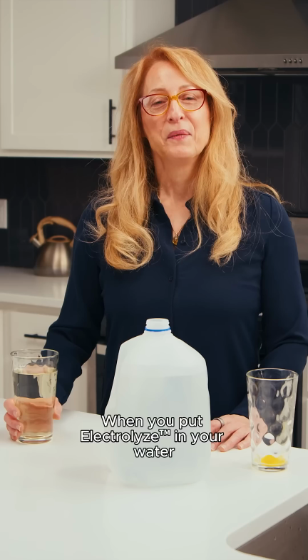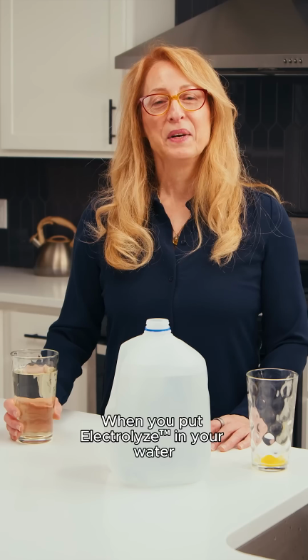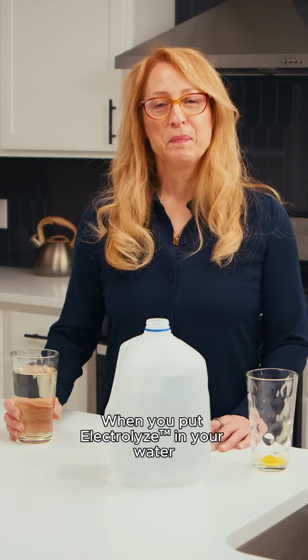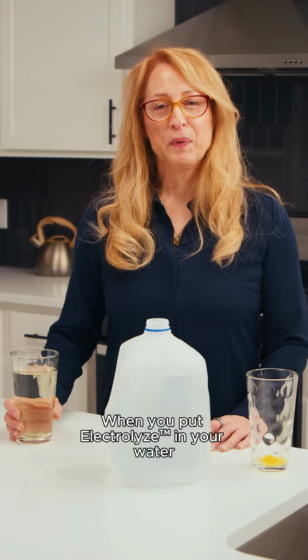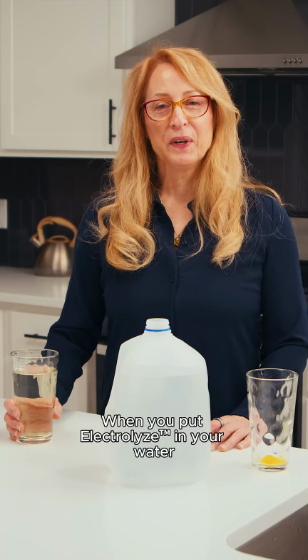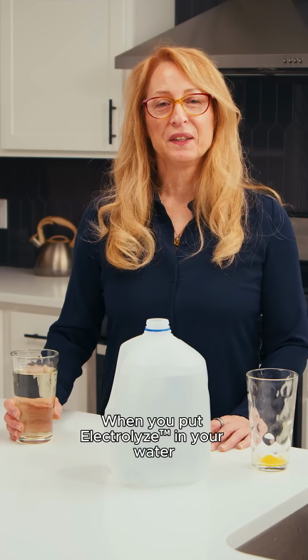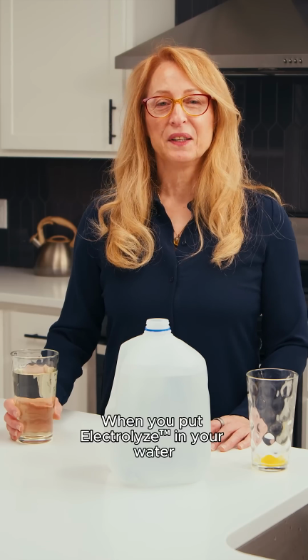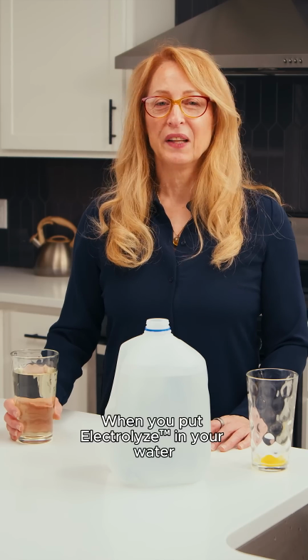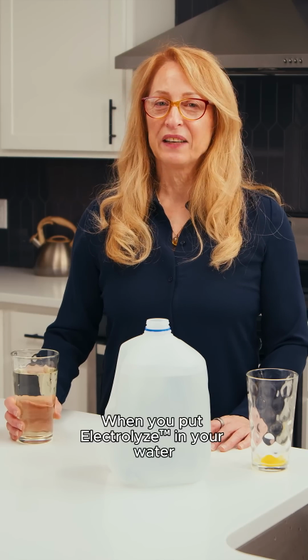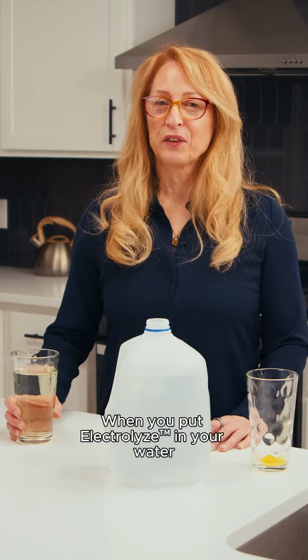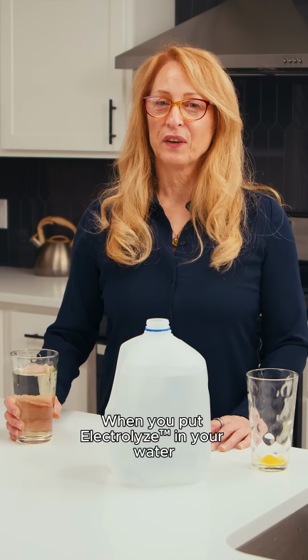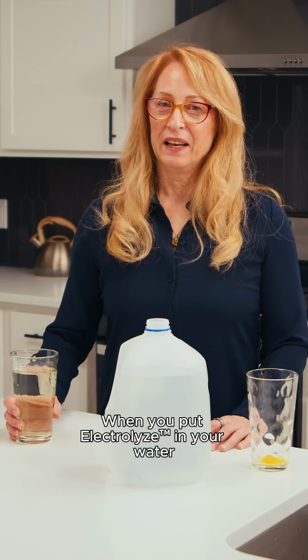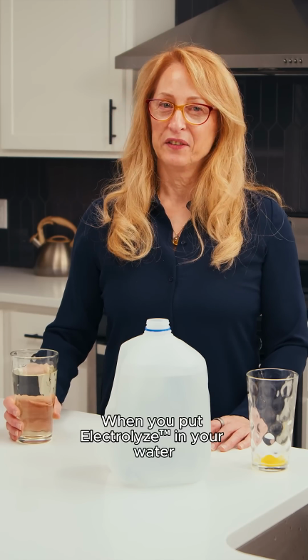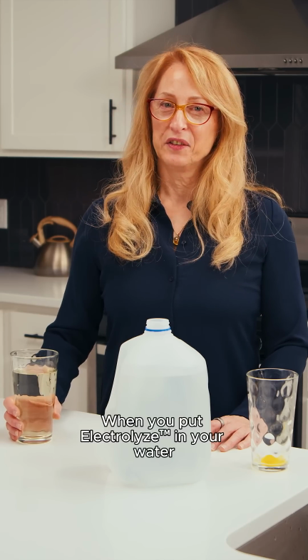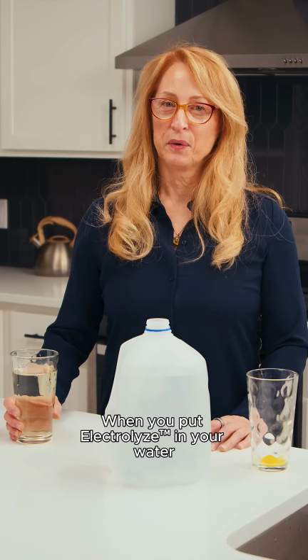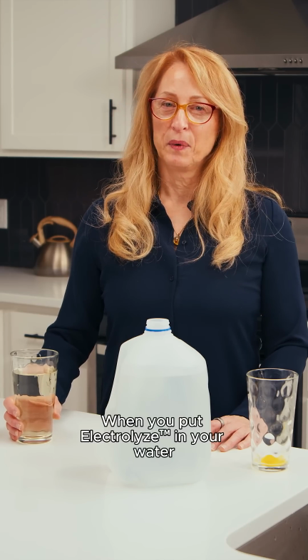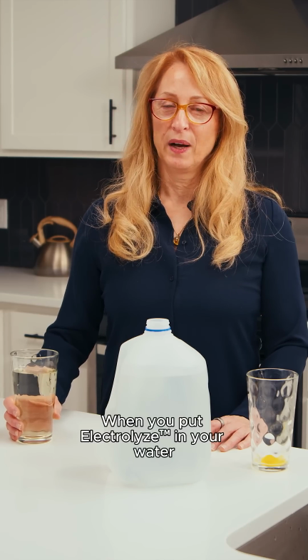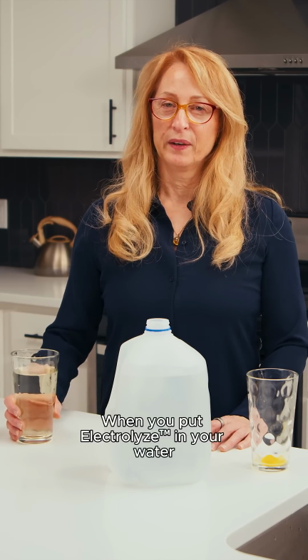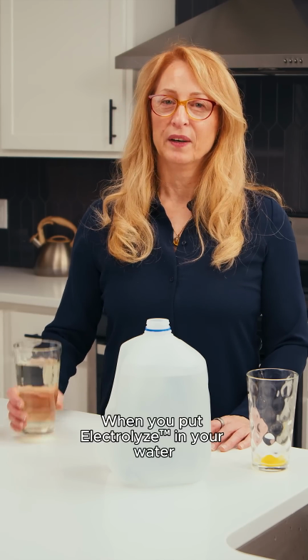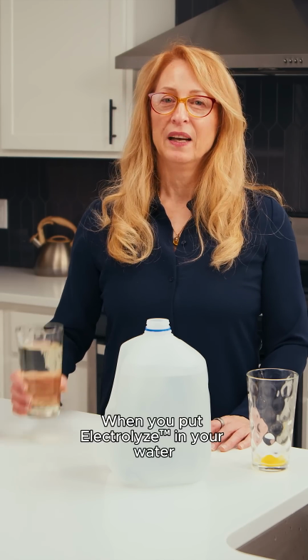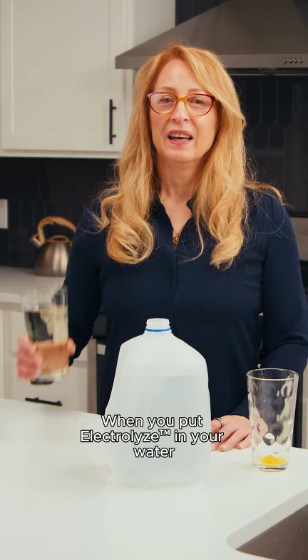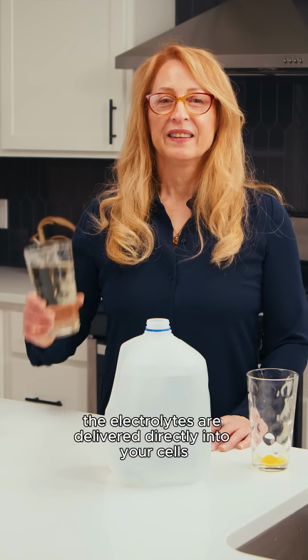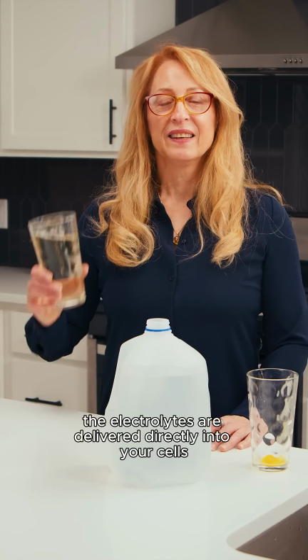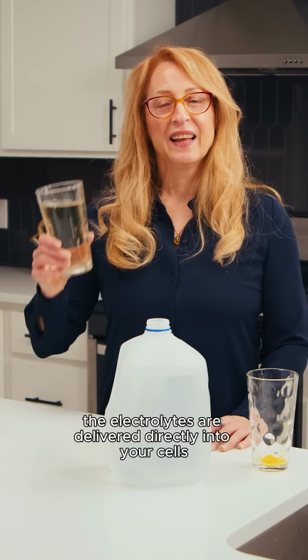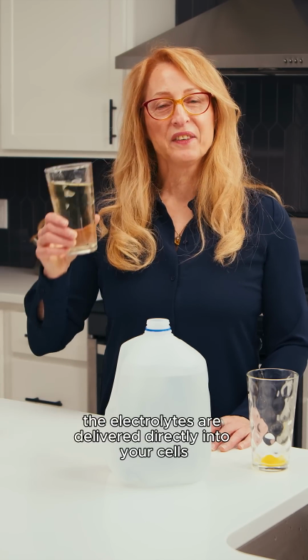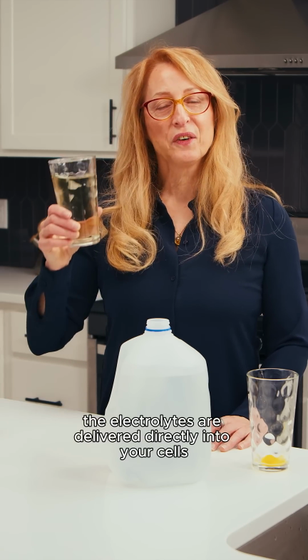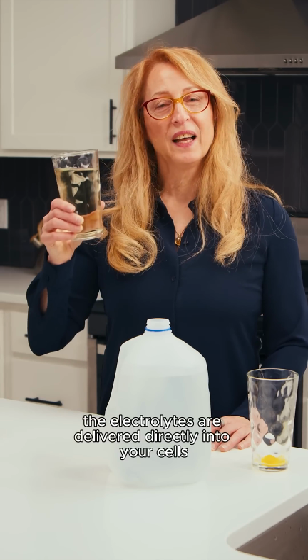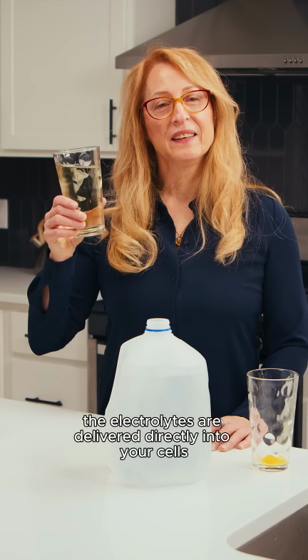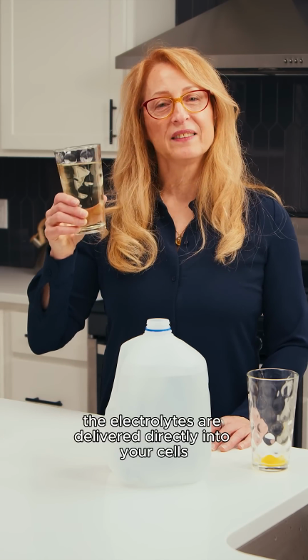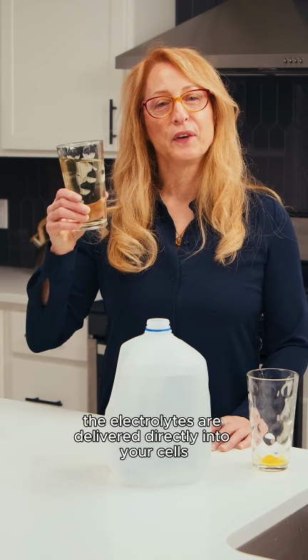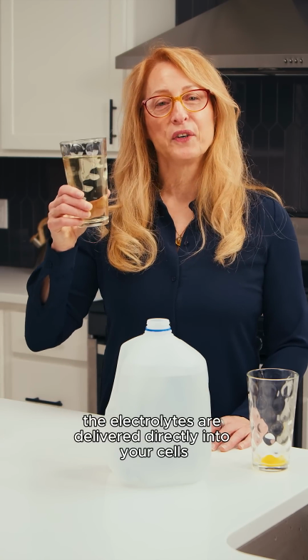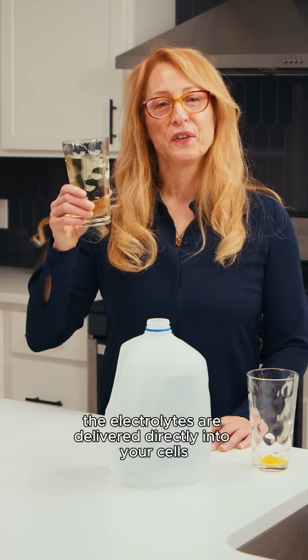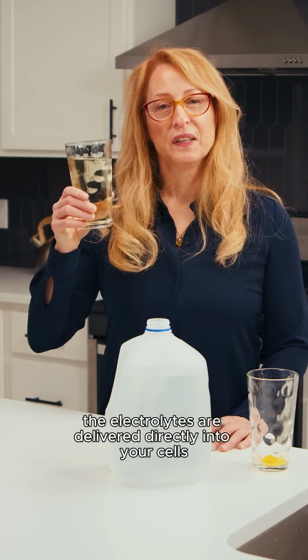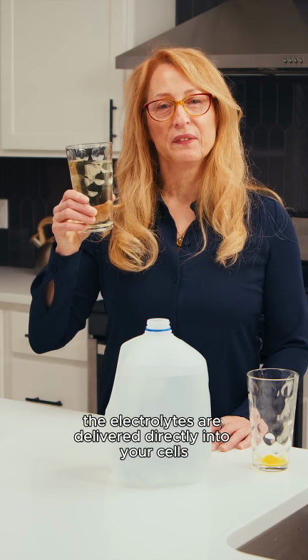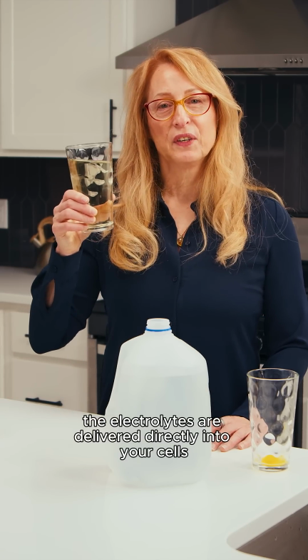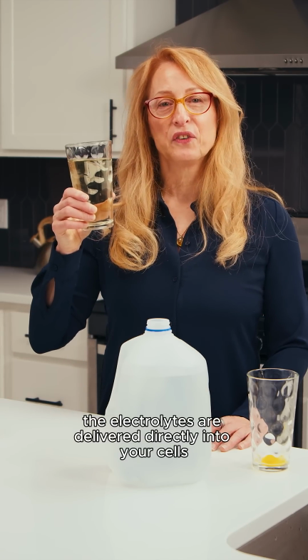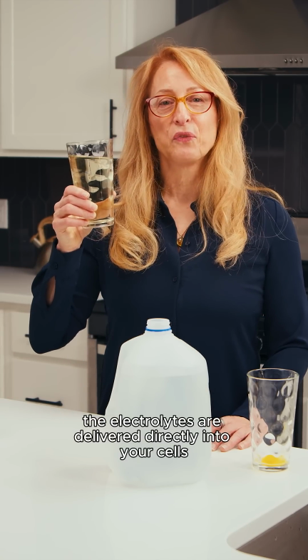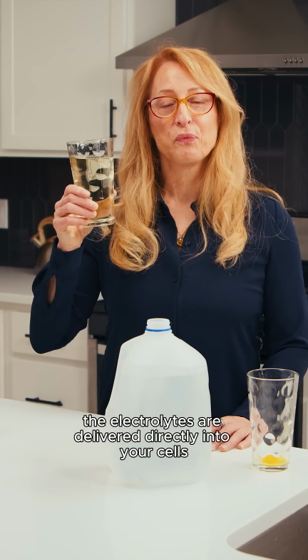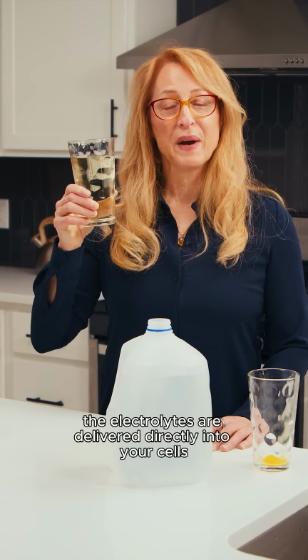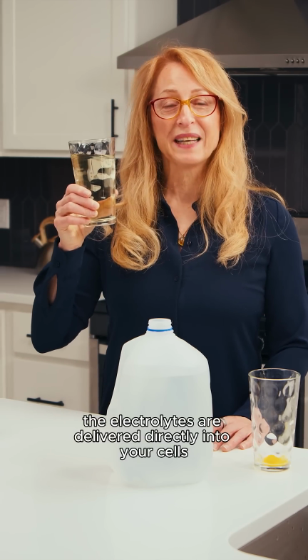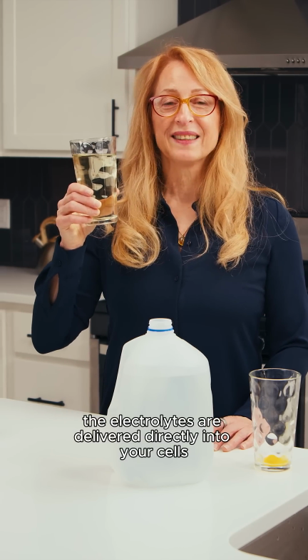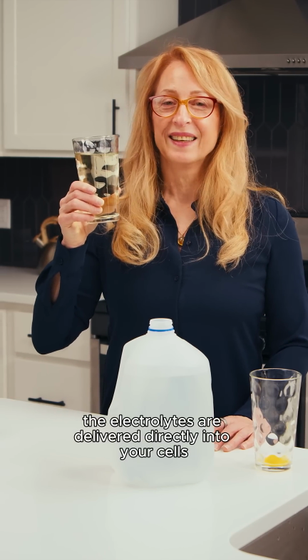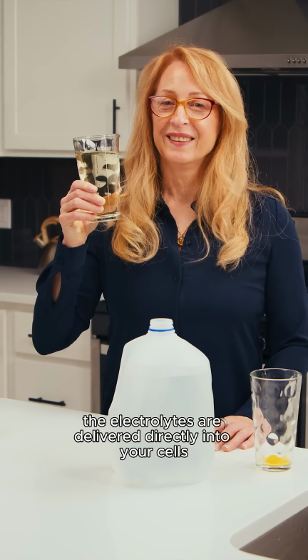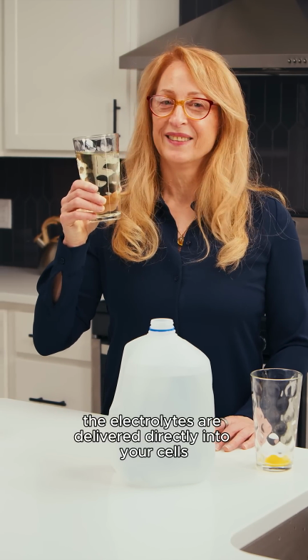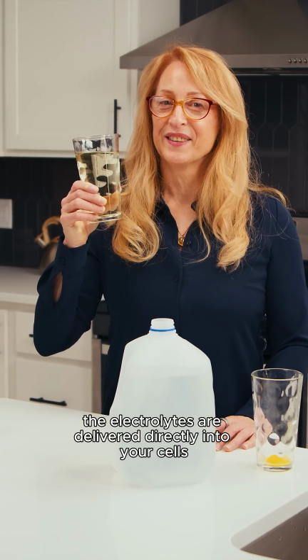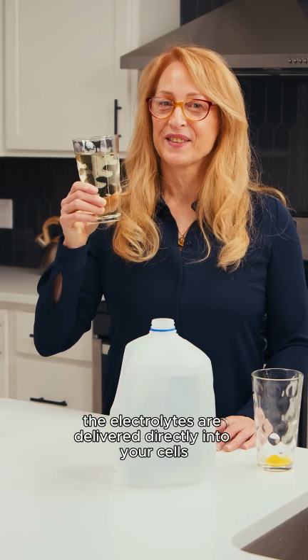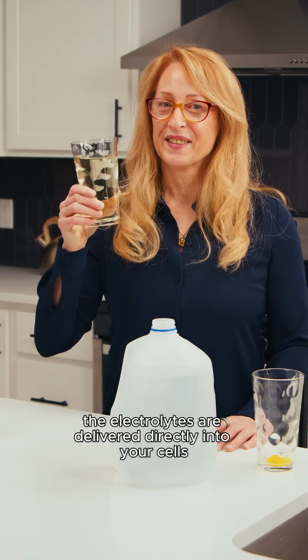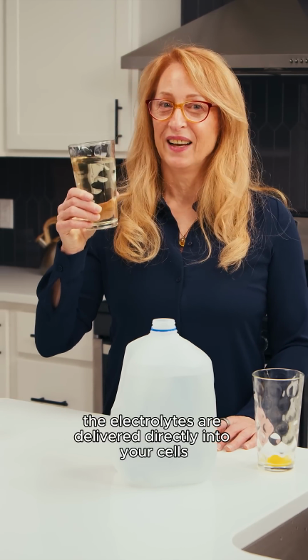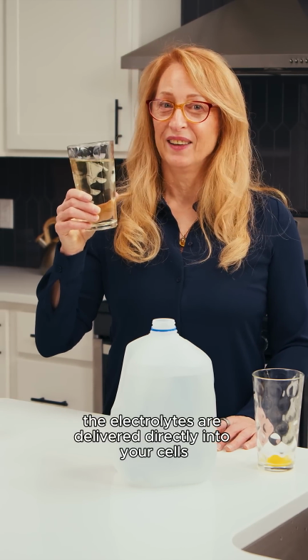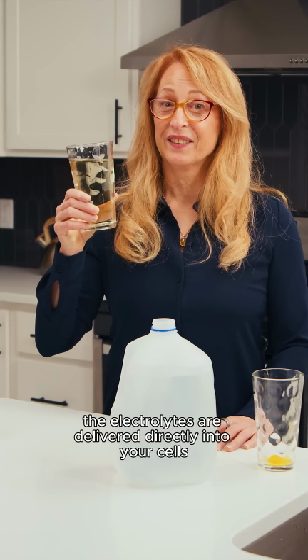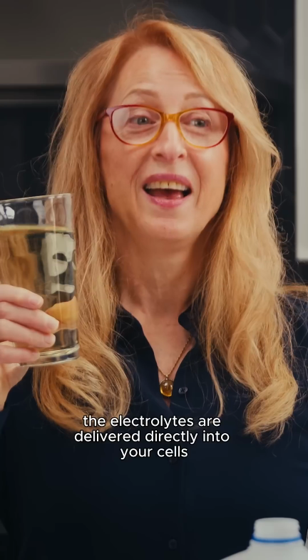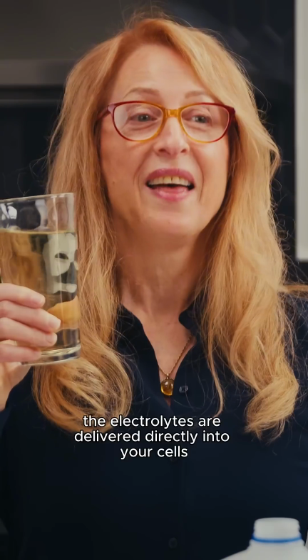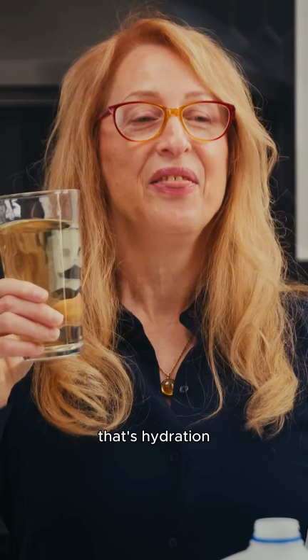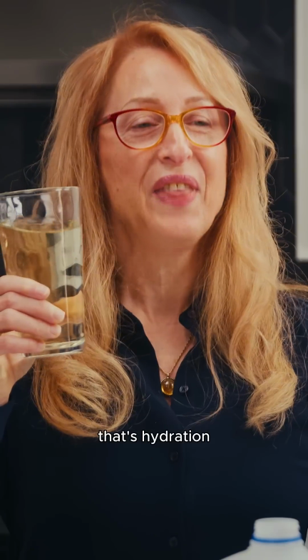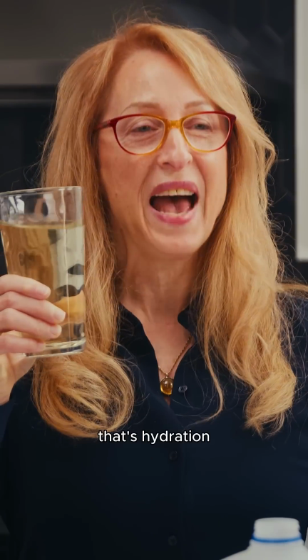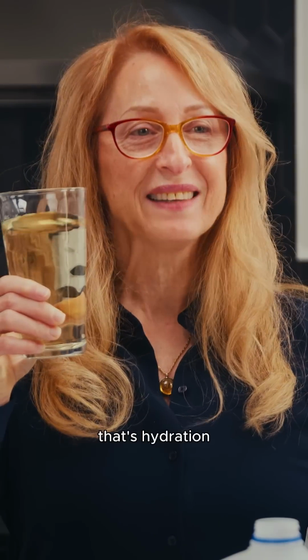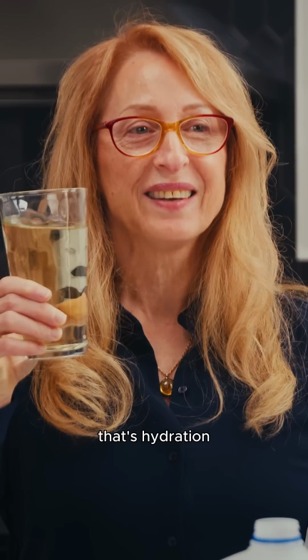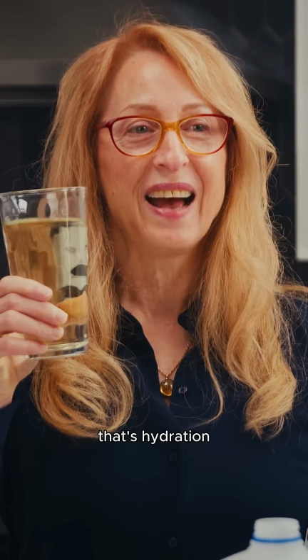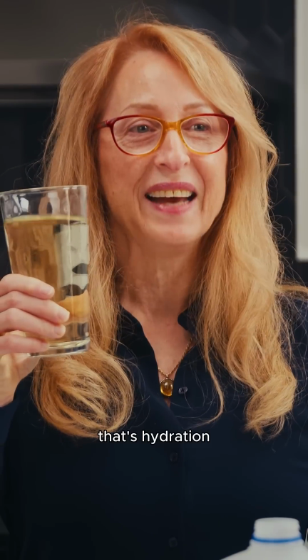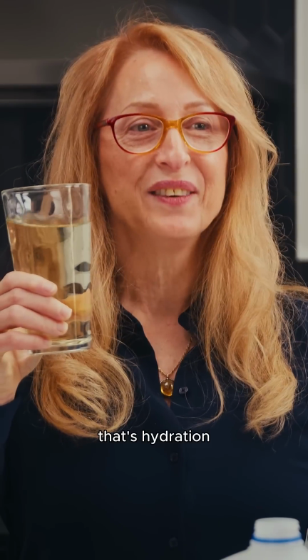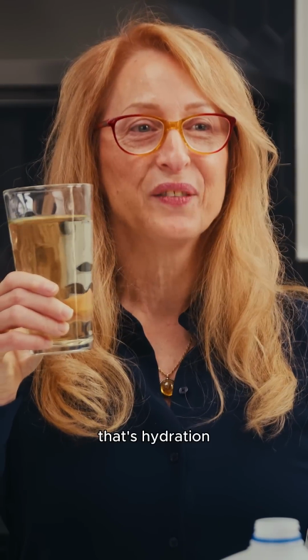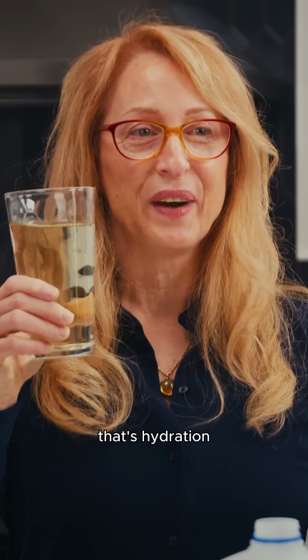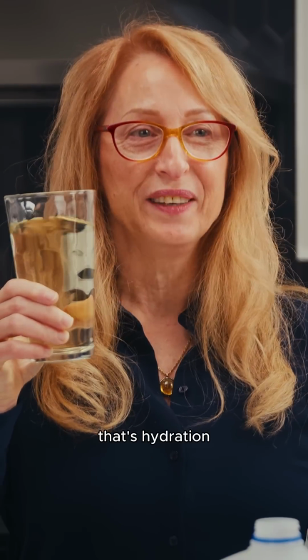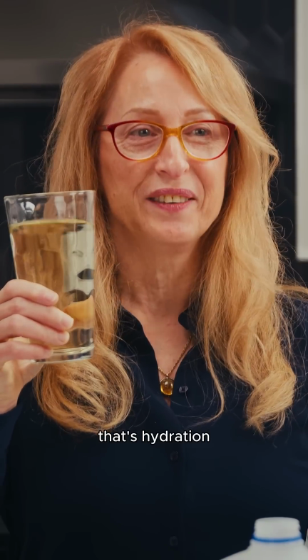When you put Electrolyze in your water, the electrolytes are delivered directly into your cells. That's hydration.